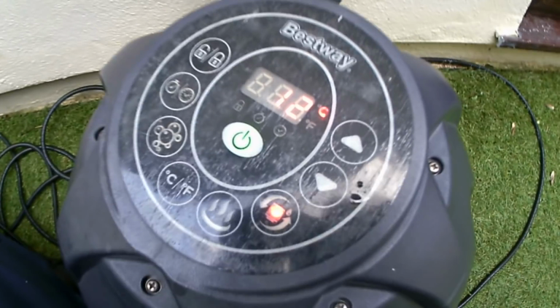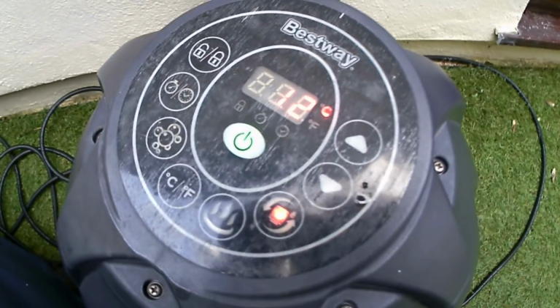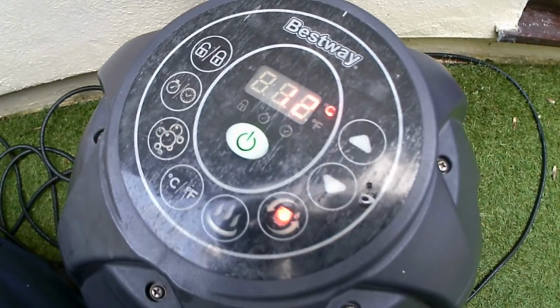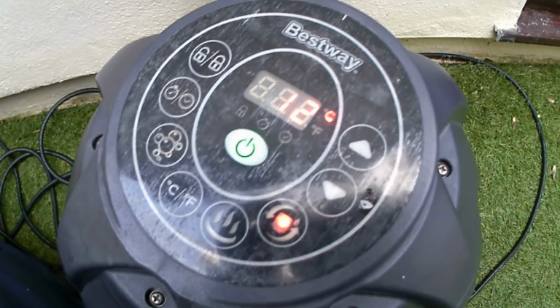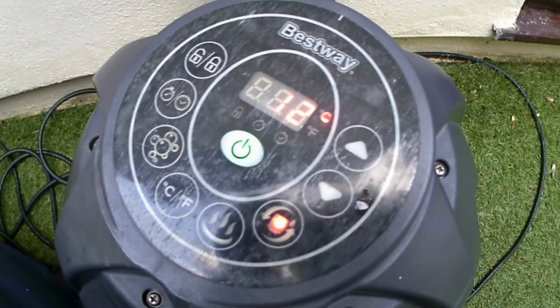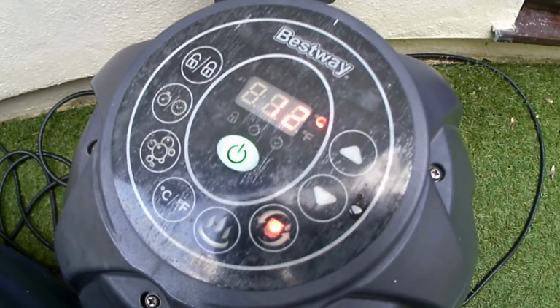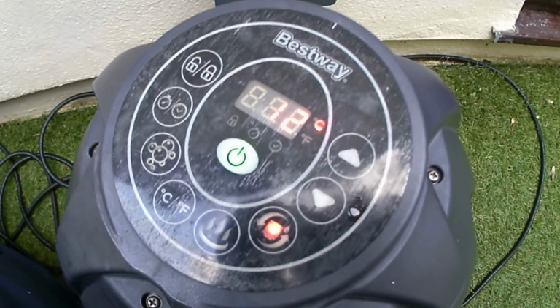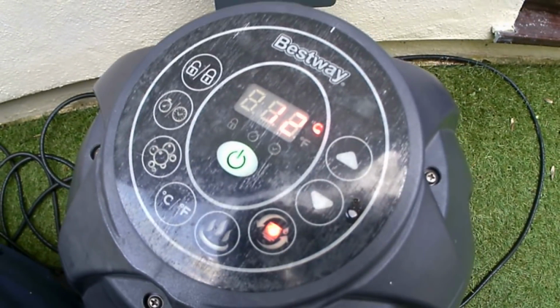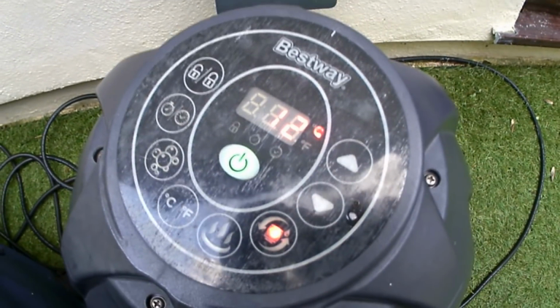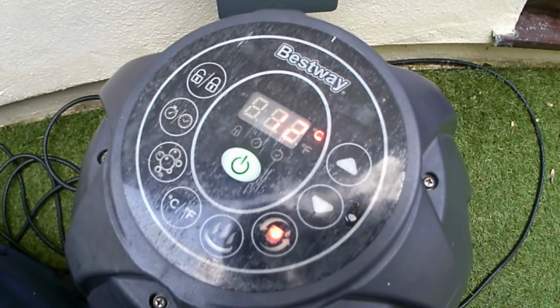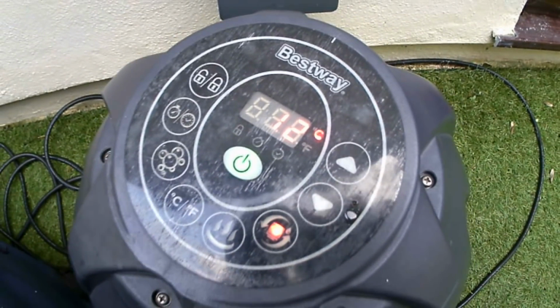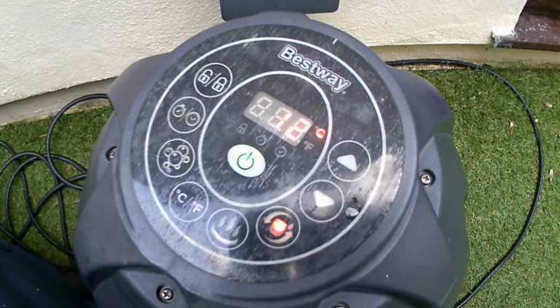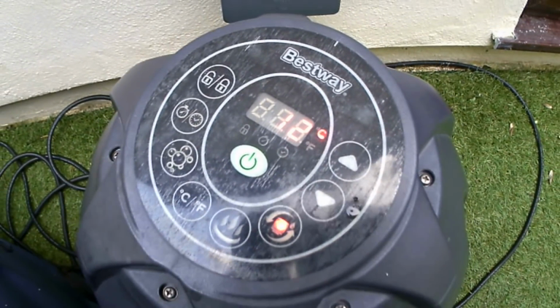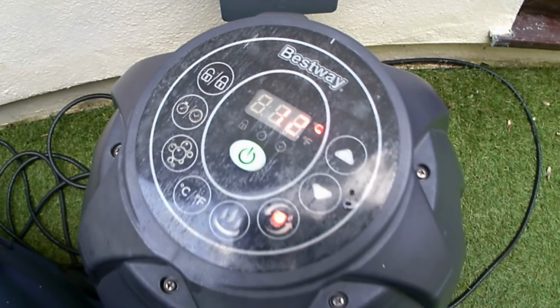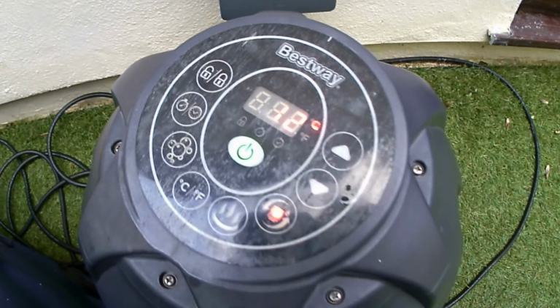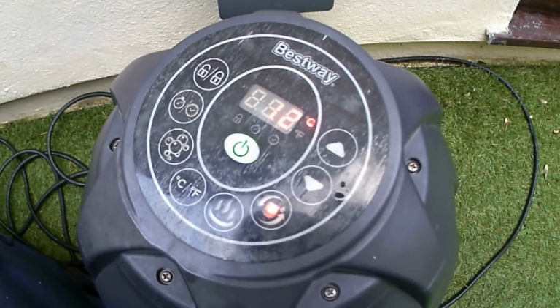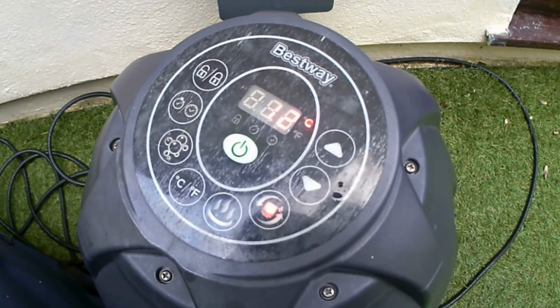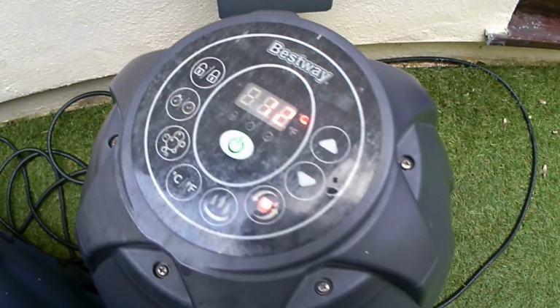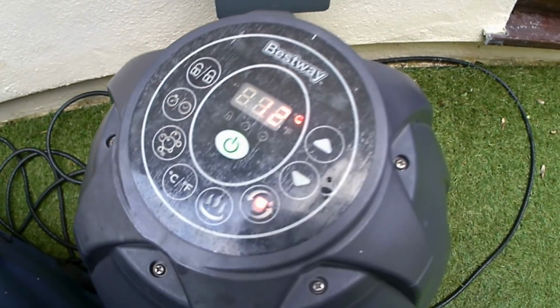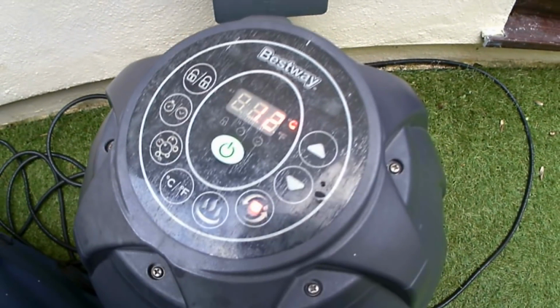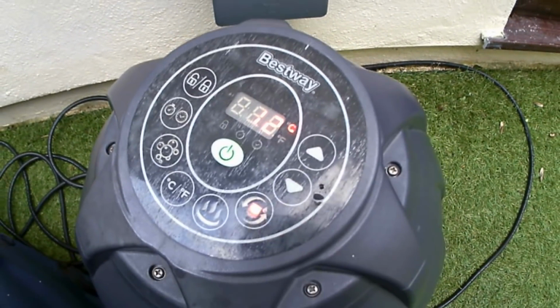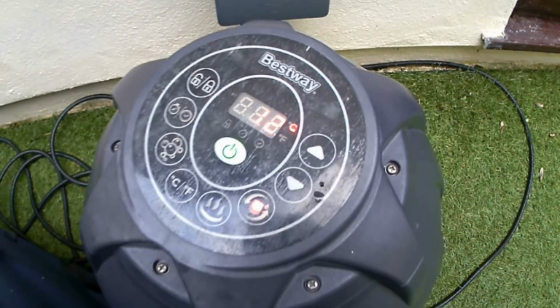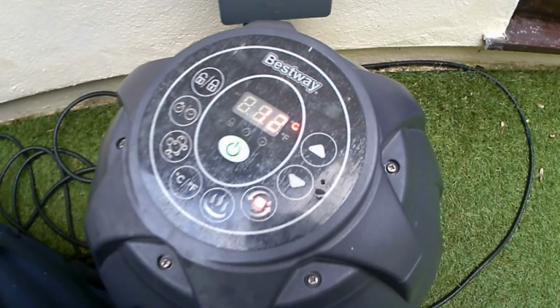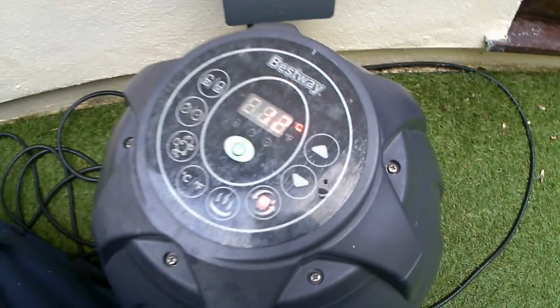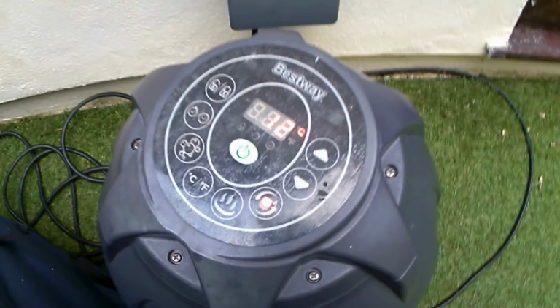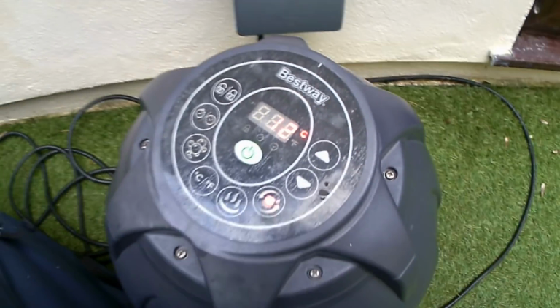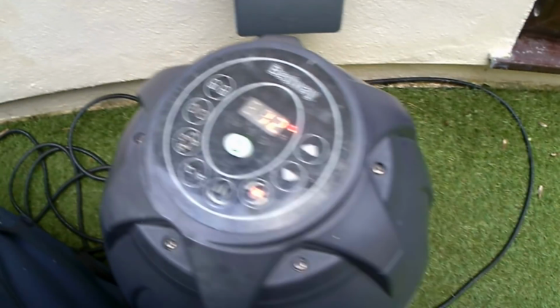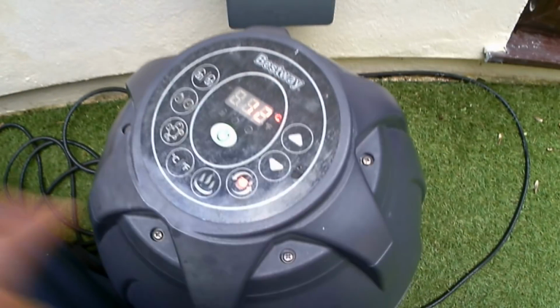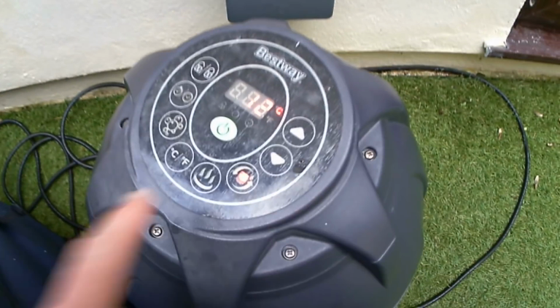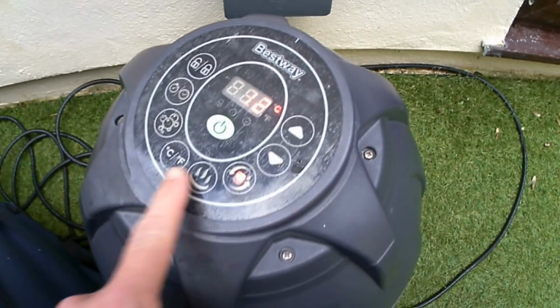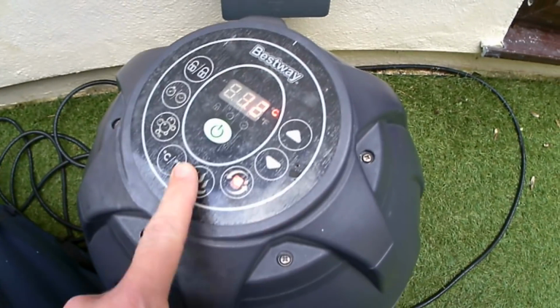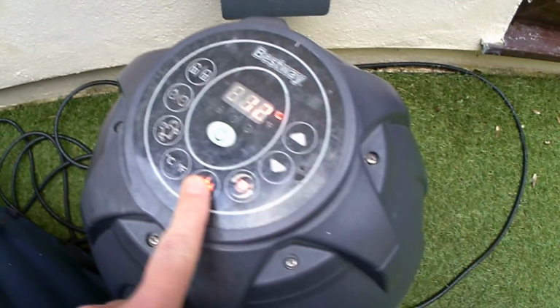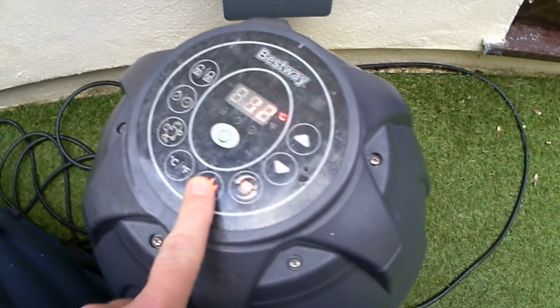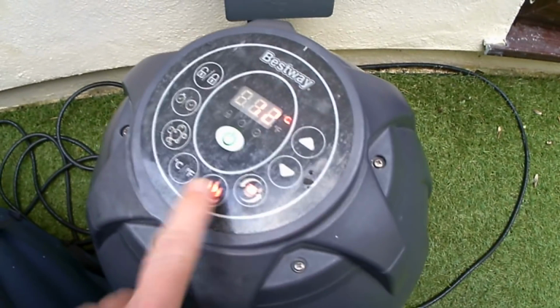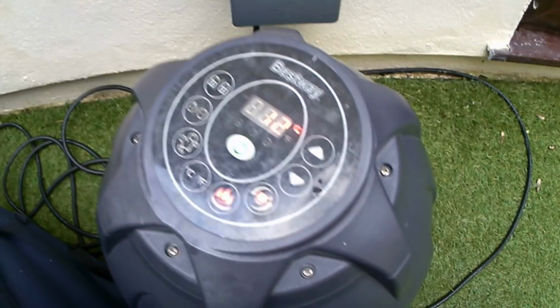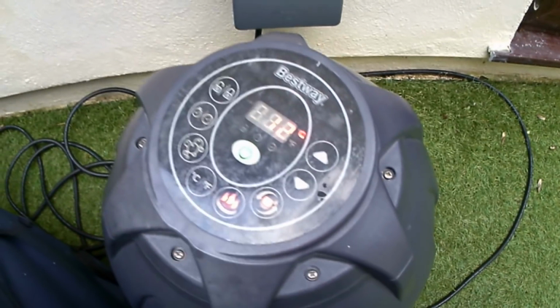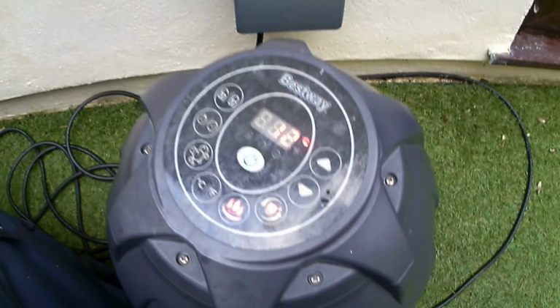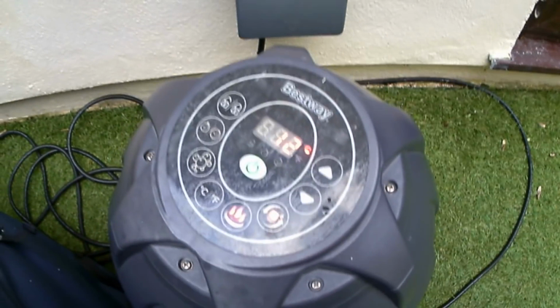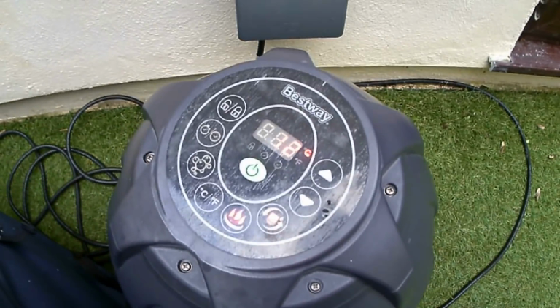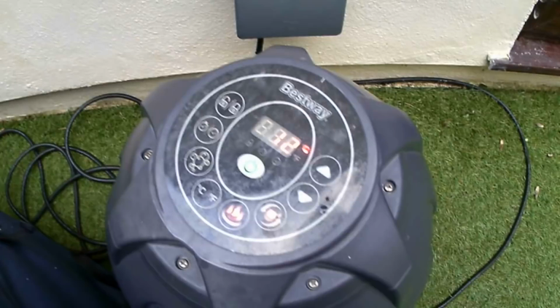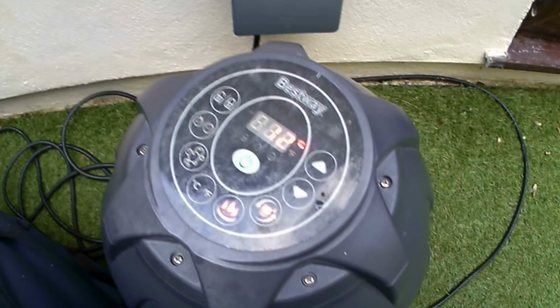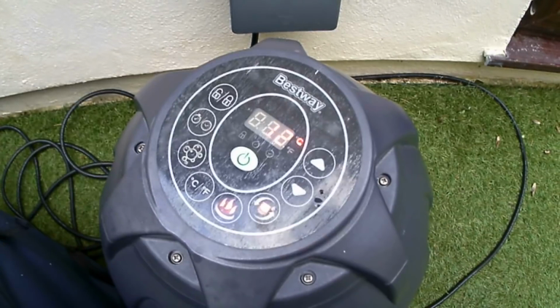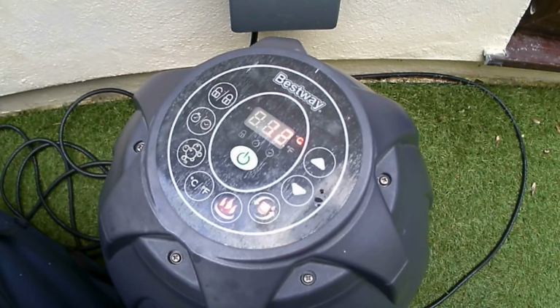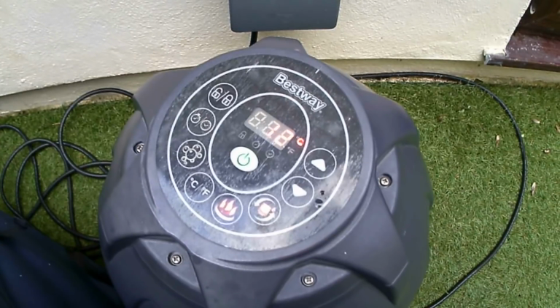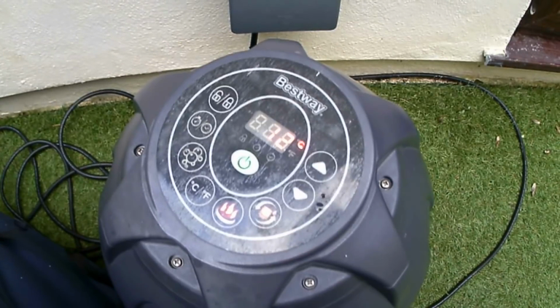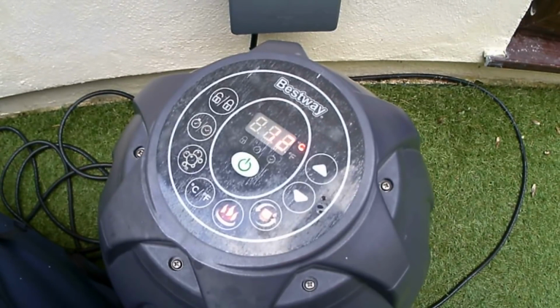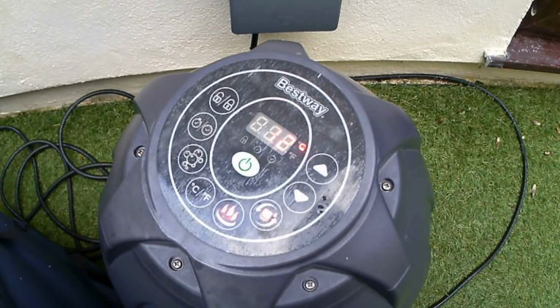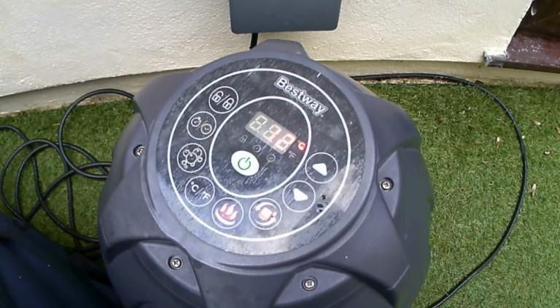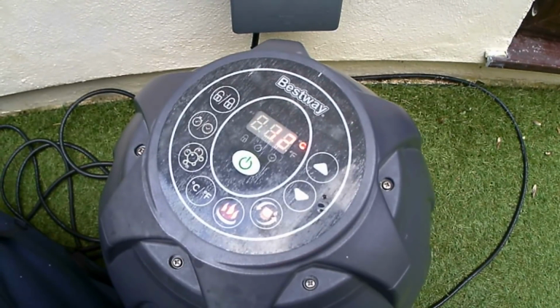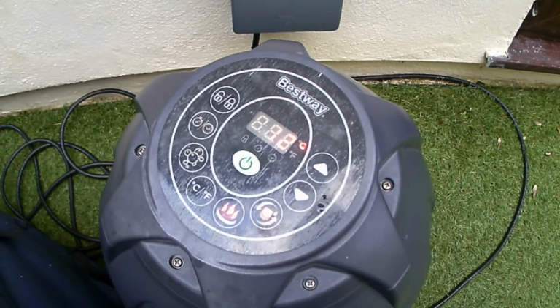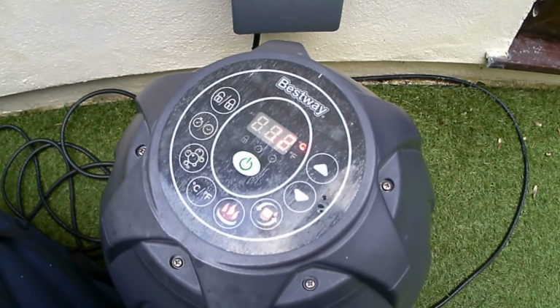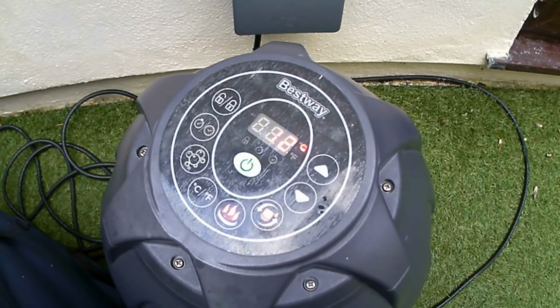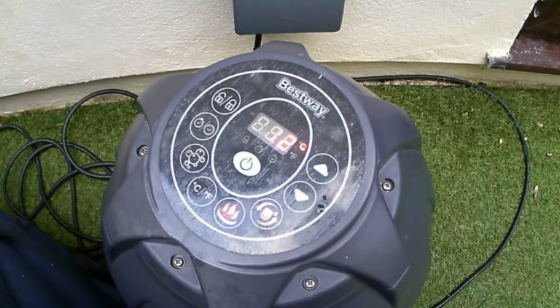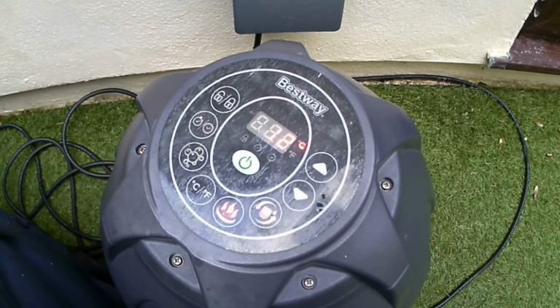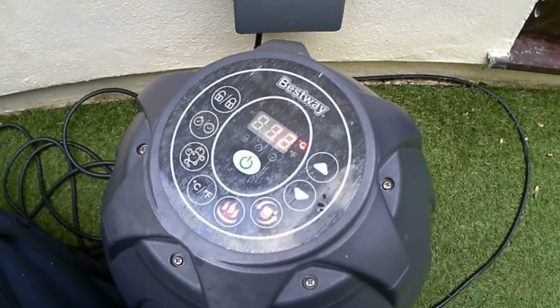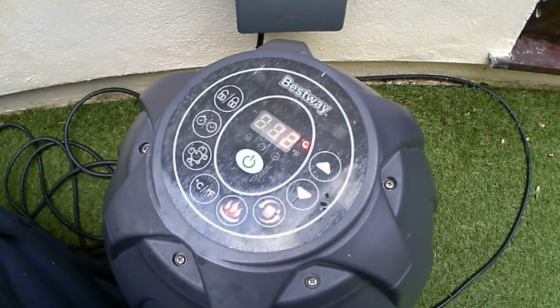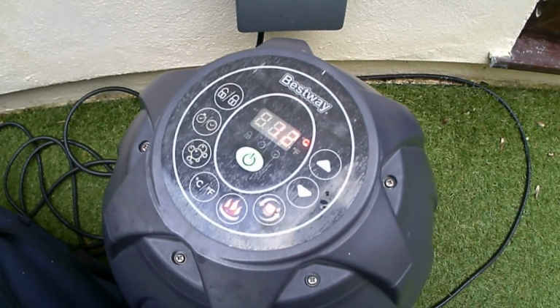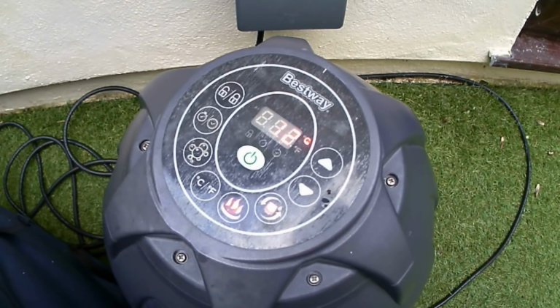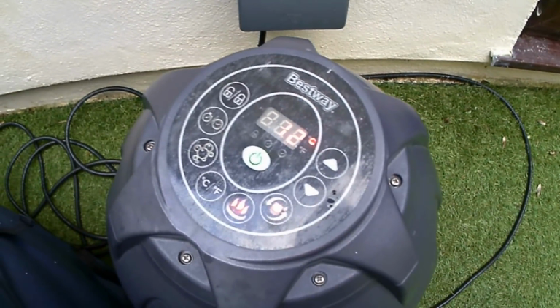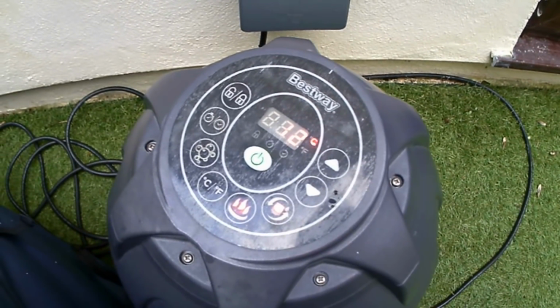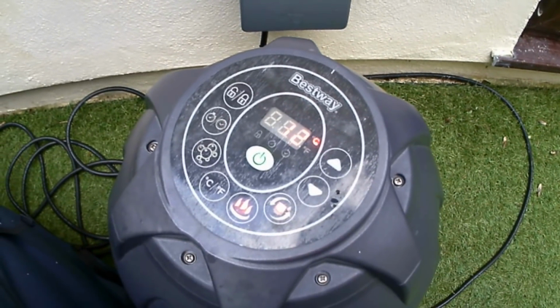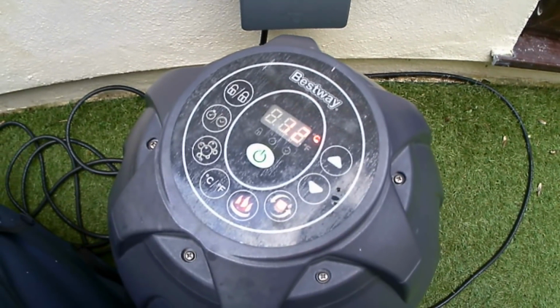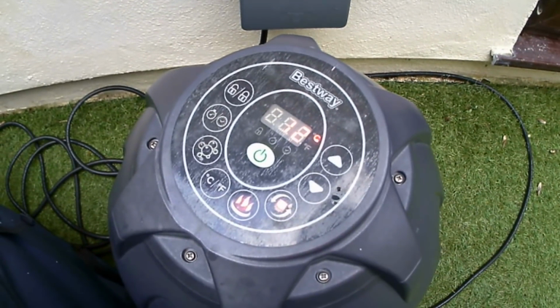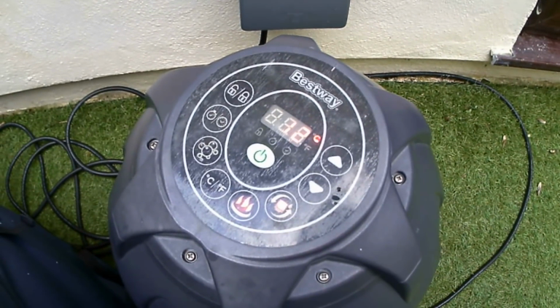Check it out — only 12 degrees. Turn the heater on, get that warmed up and I'll be enjoying a jacuzzi tonight.